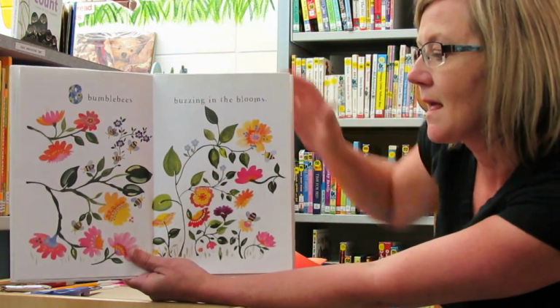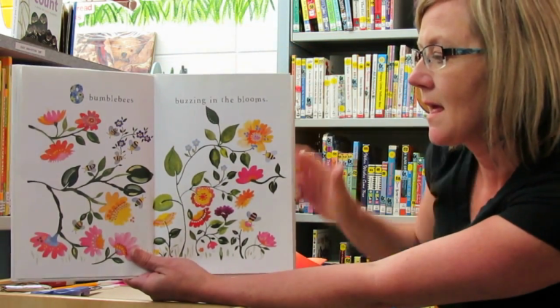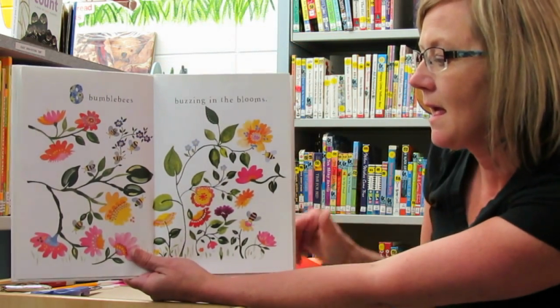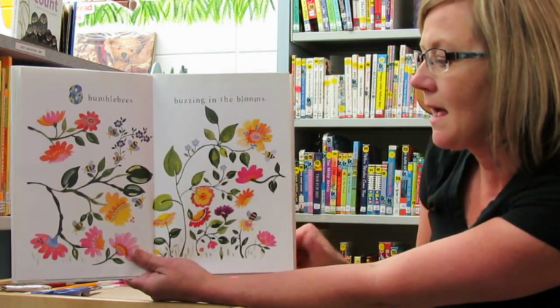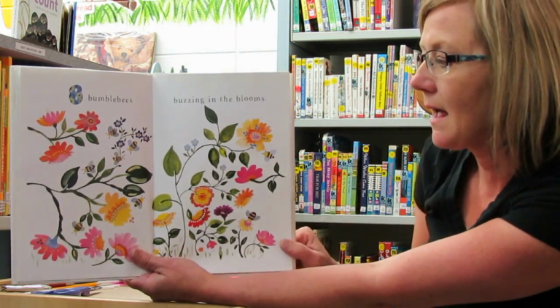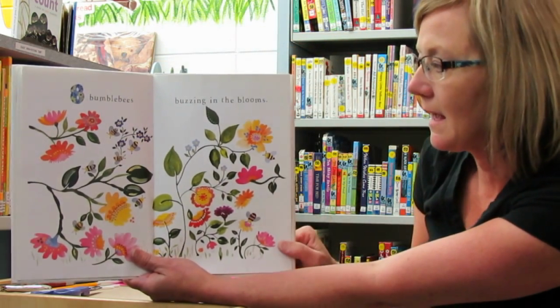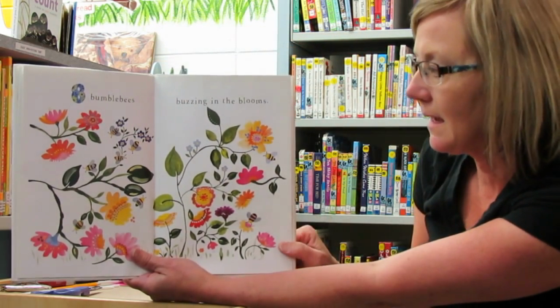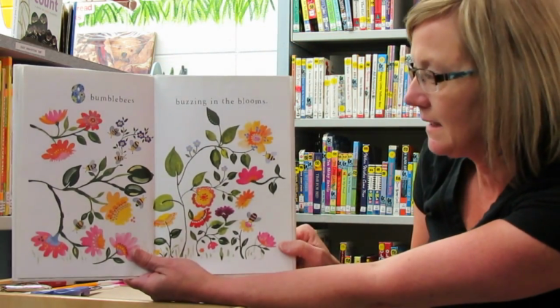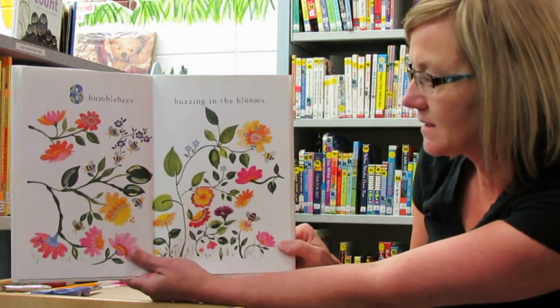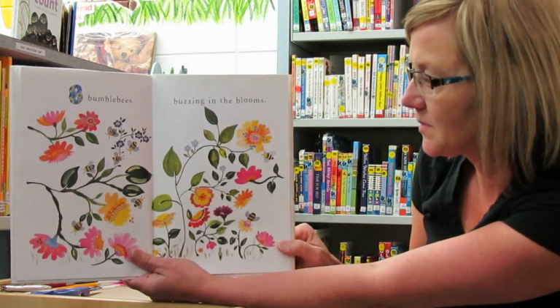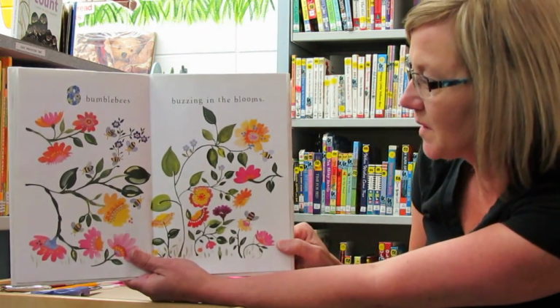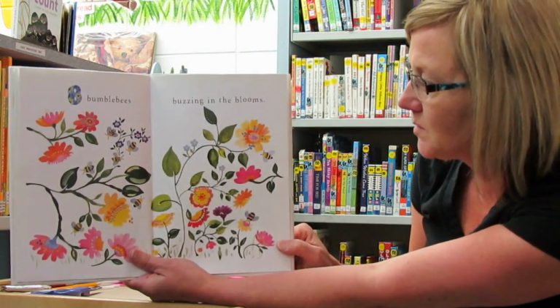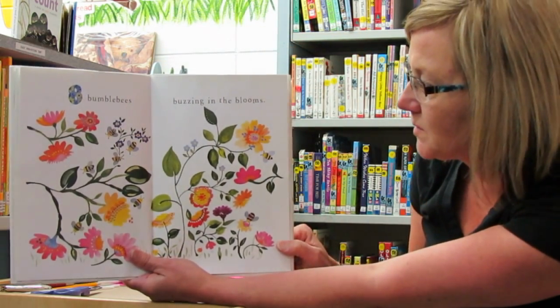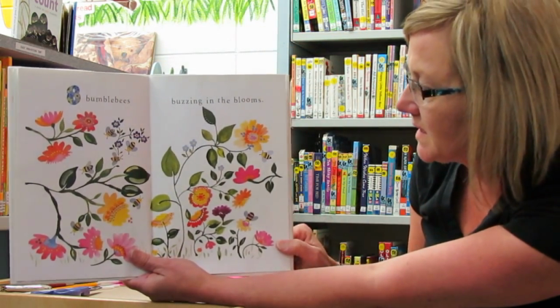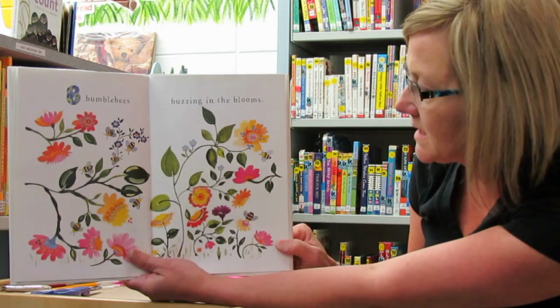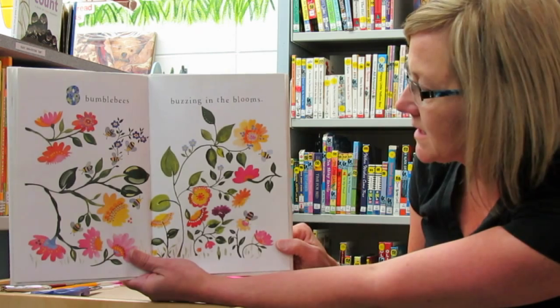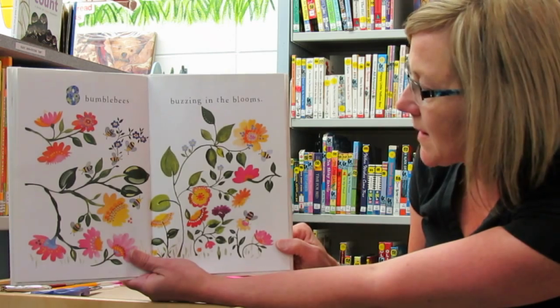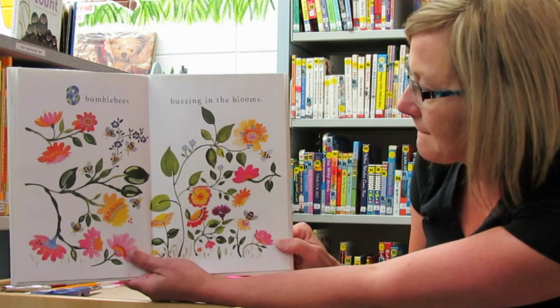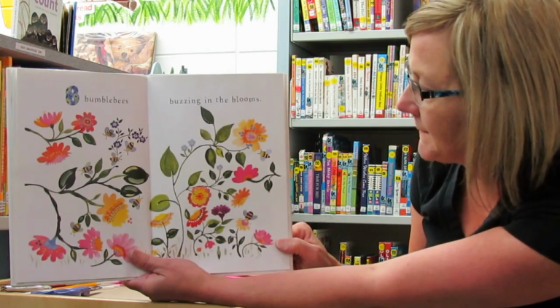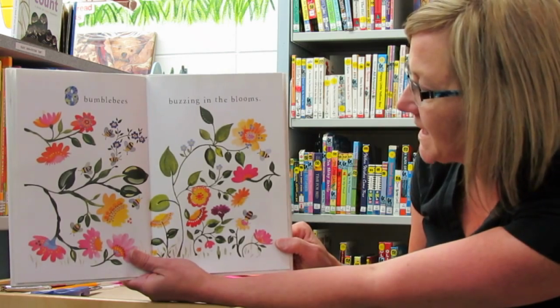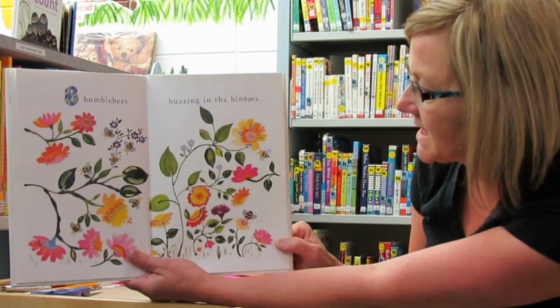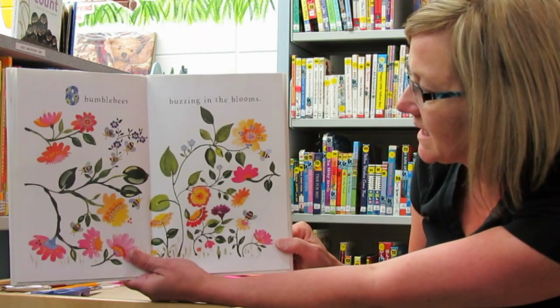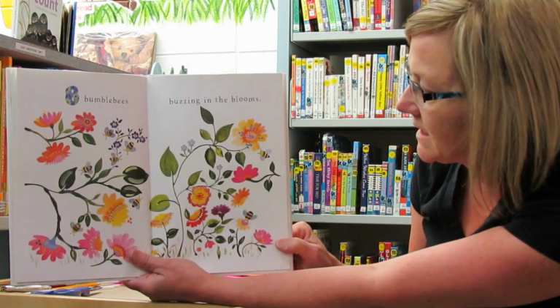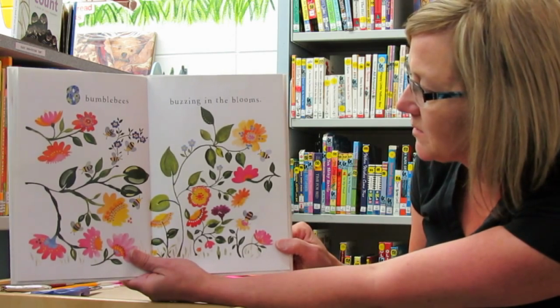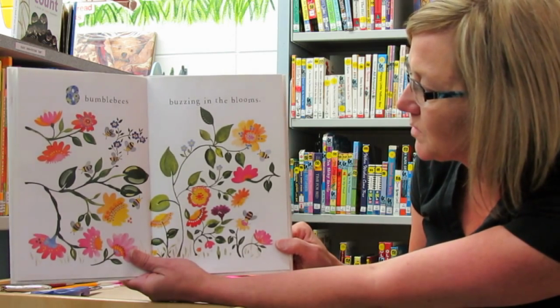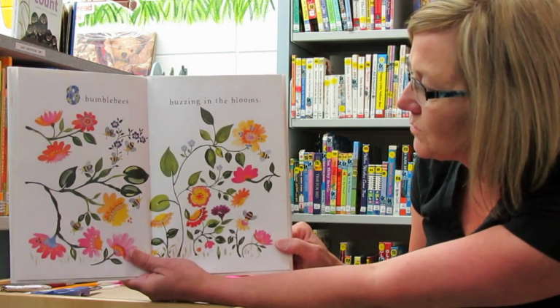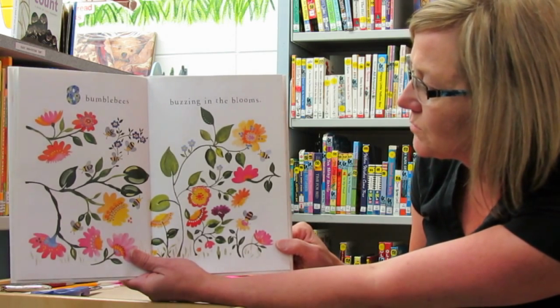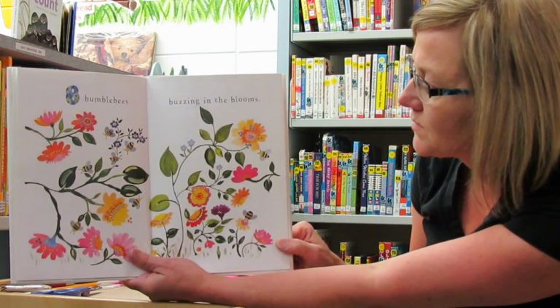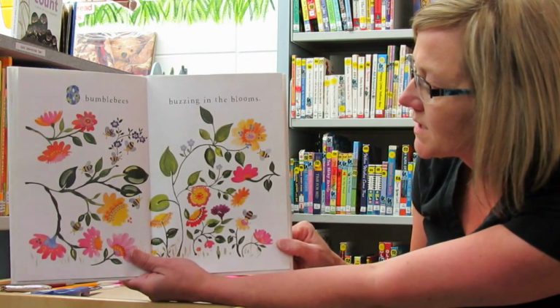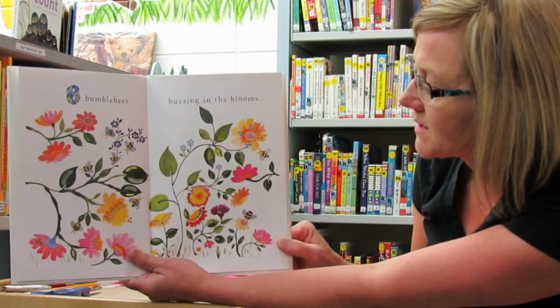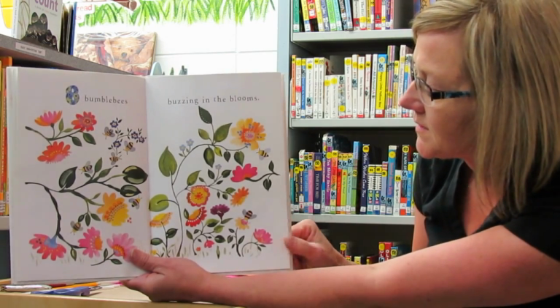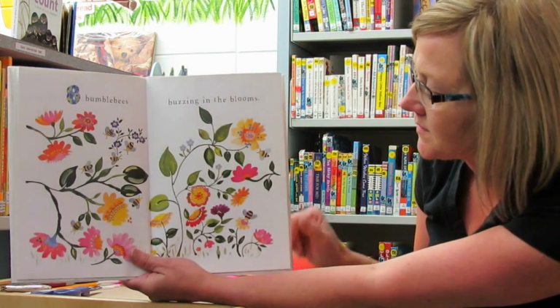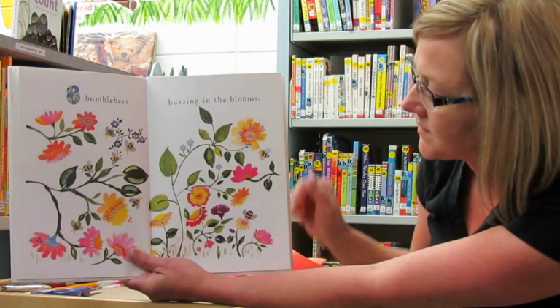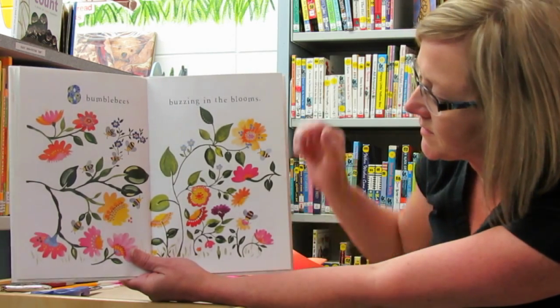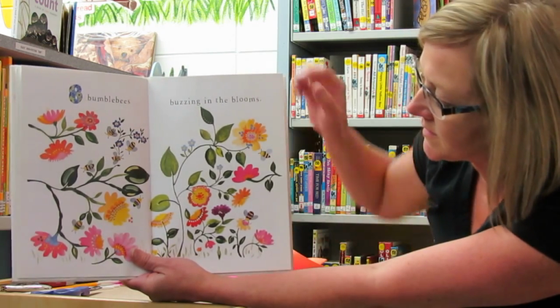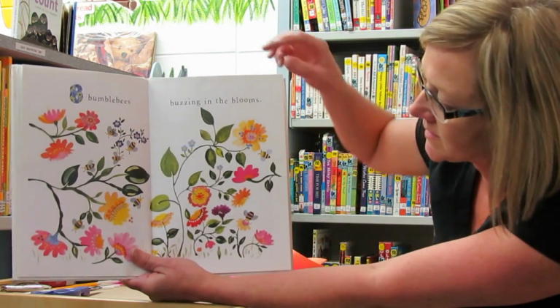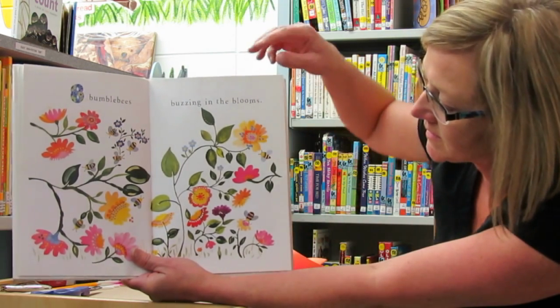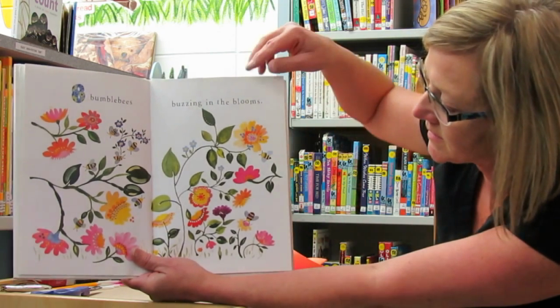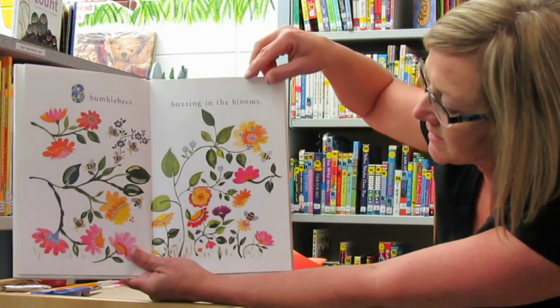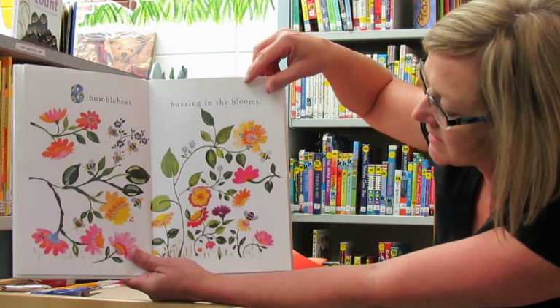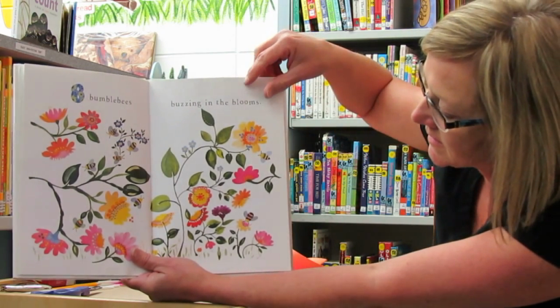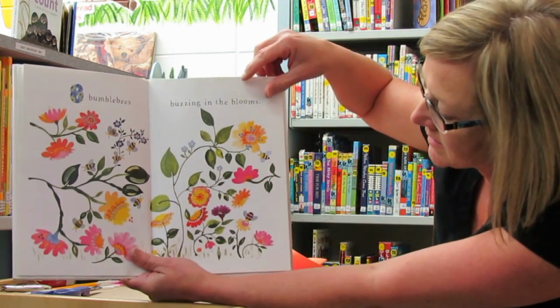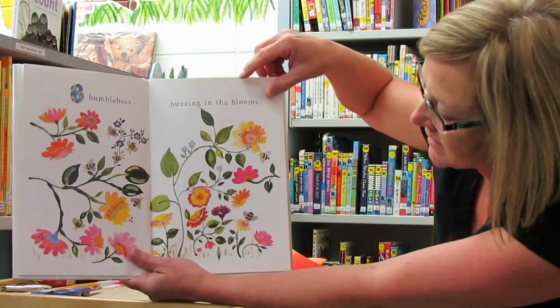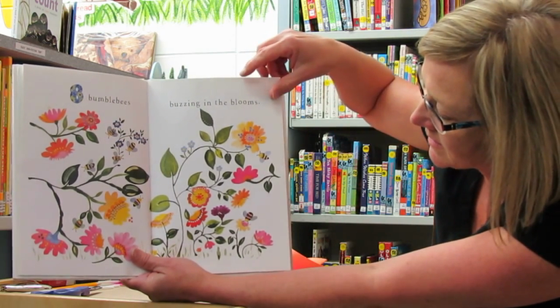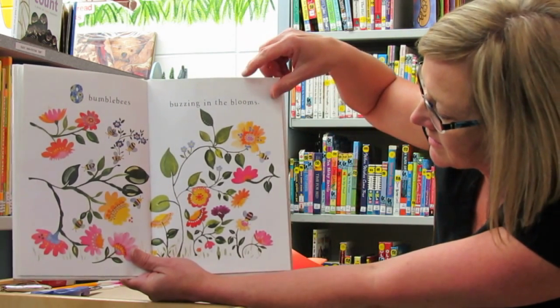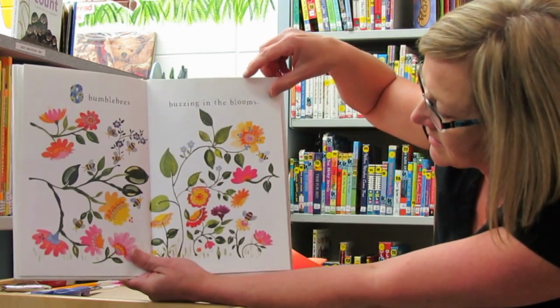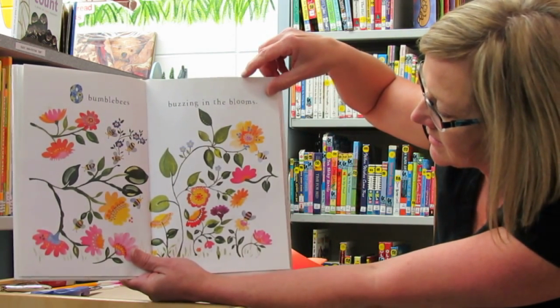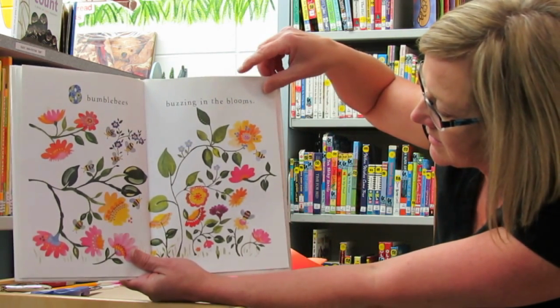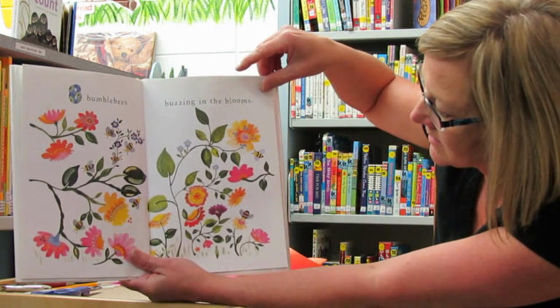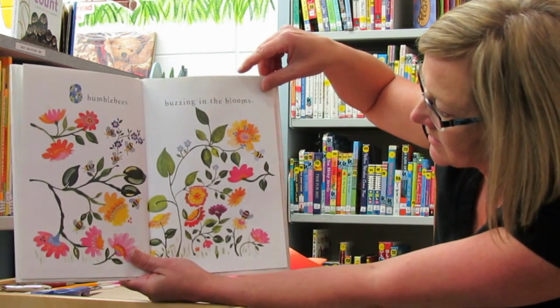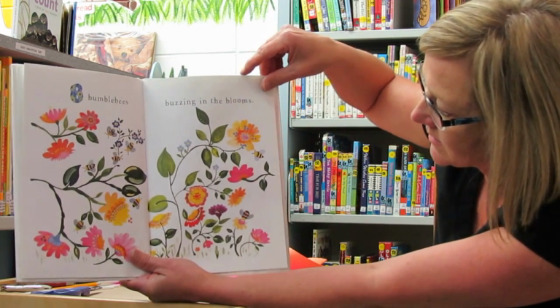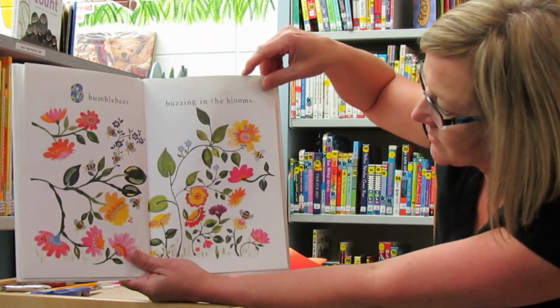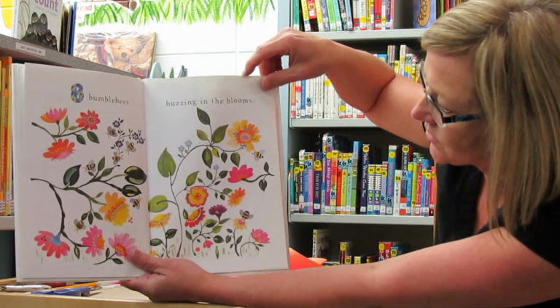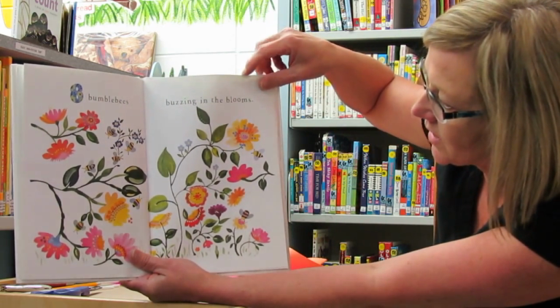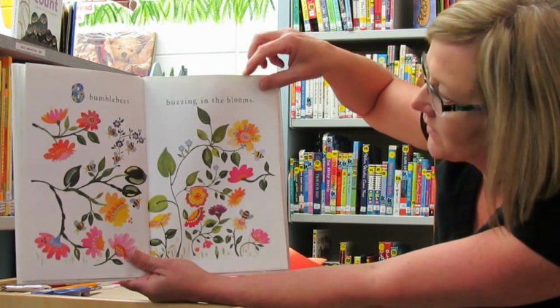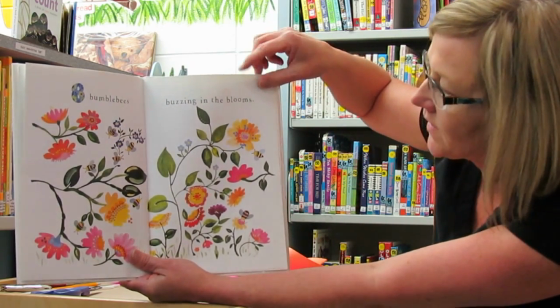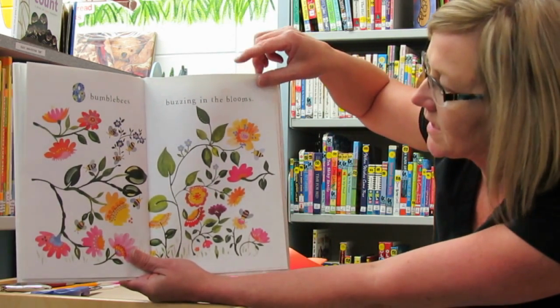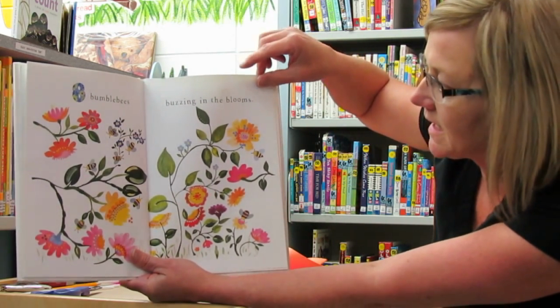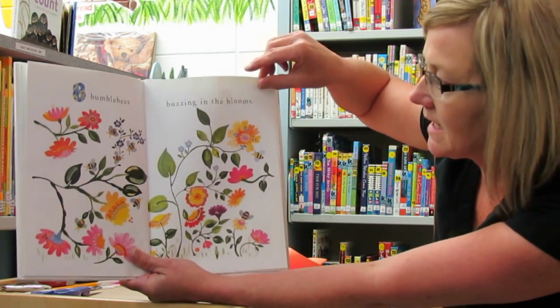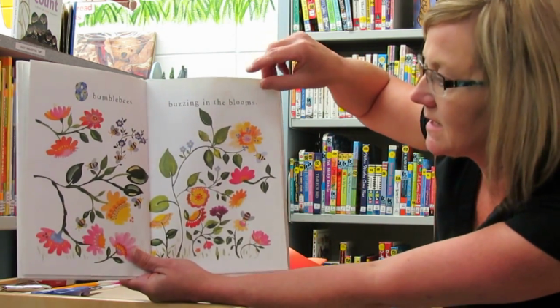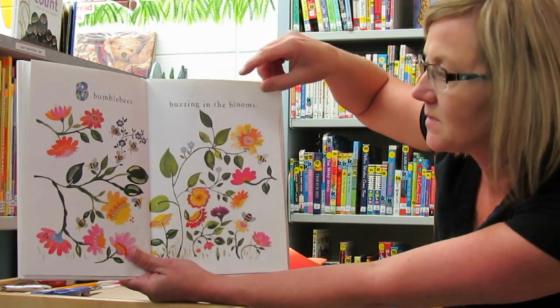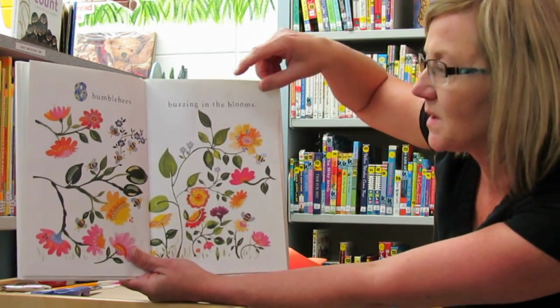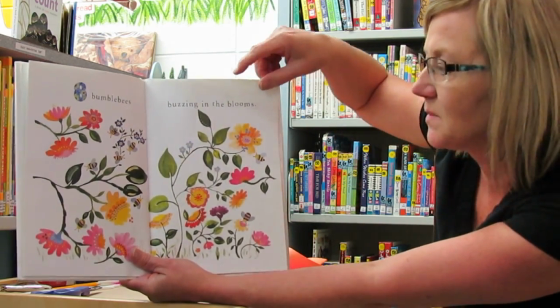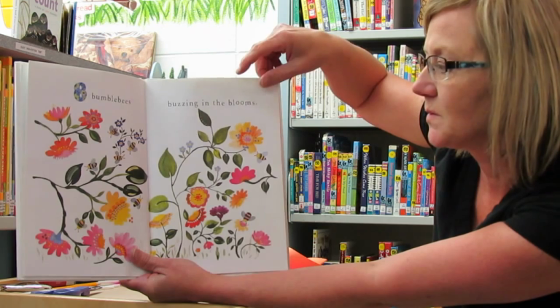Eight bumblebees buzzing in the blooms. Try to find eight bumblebees.